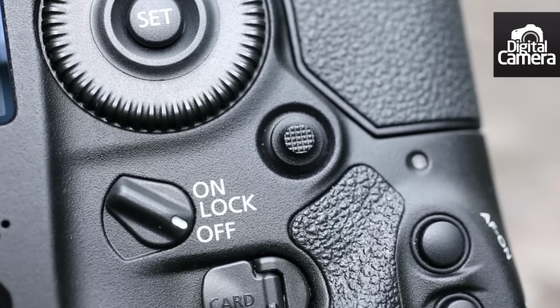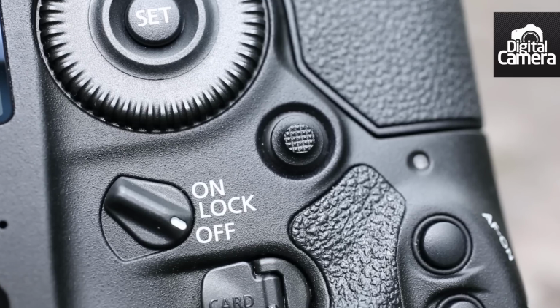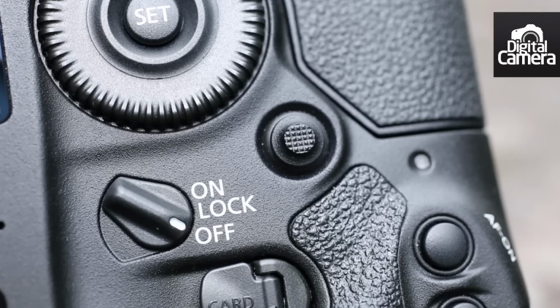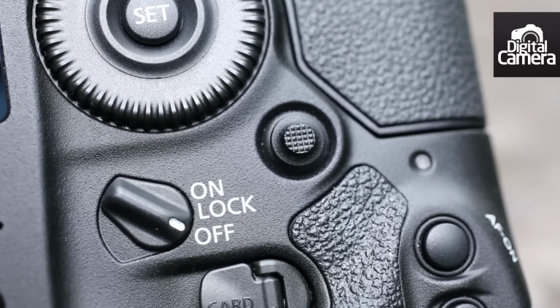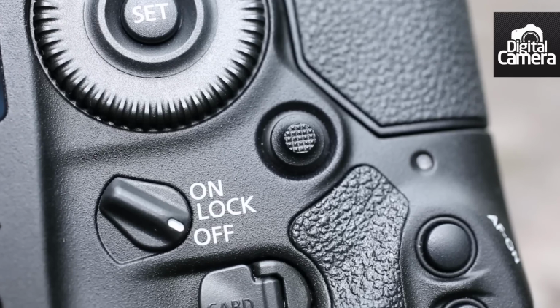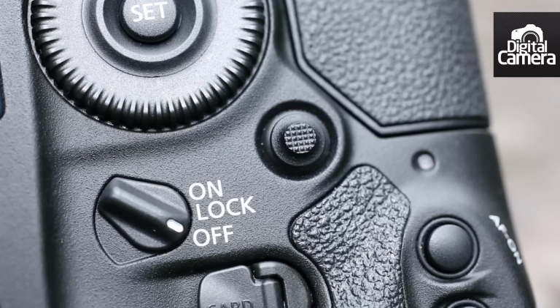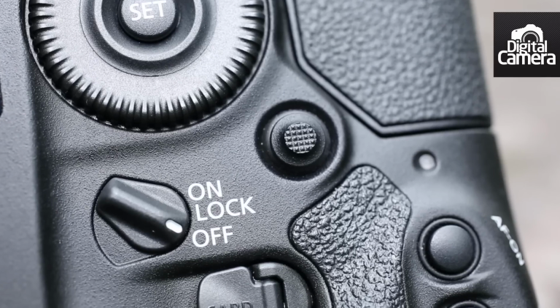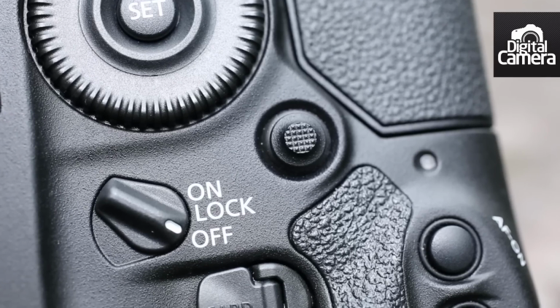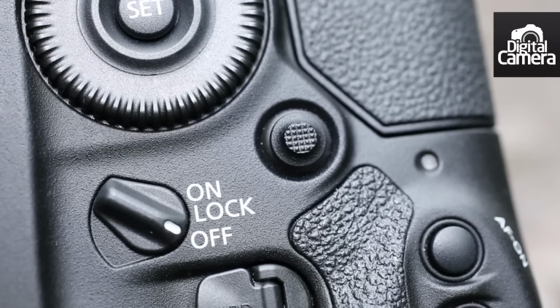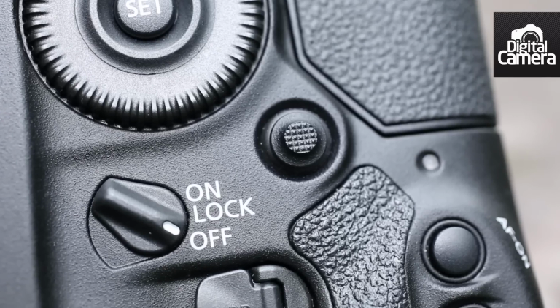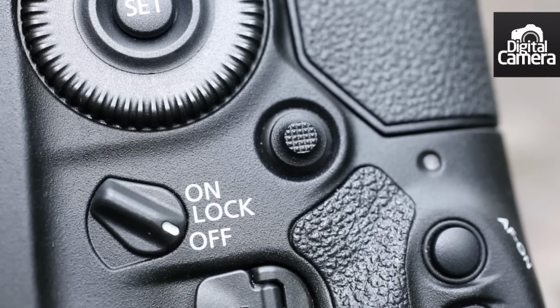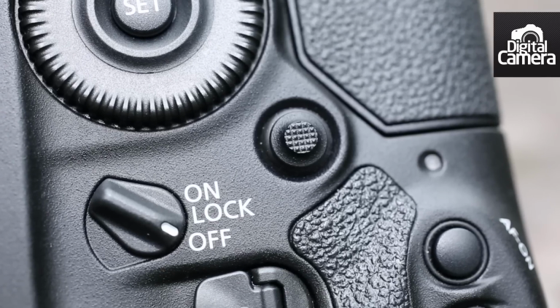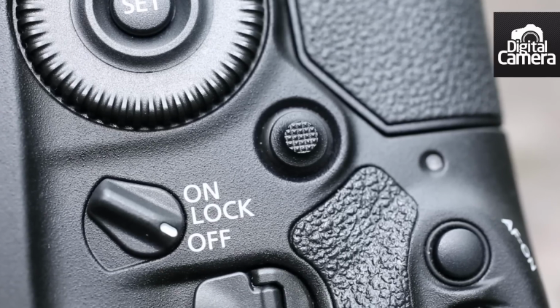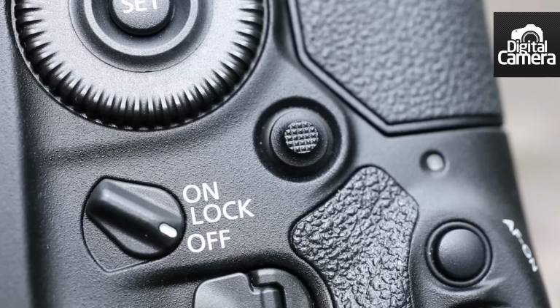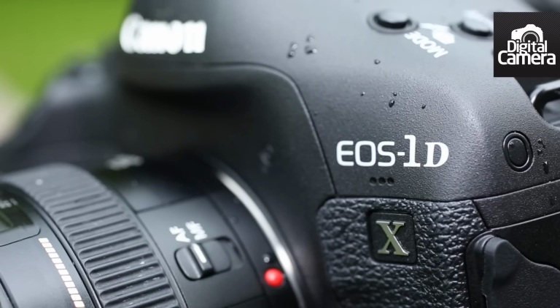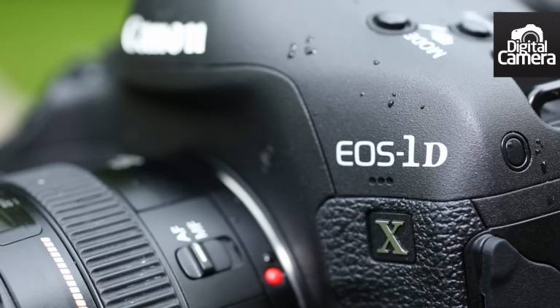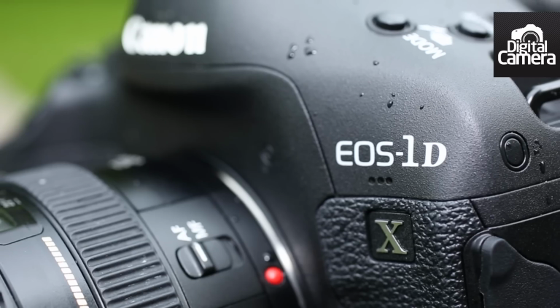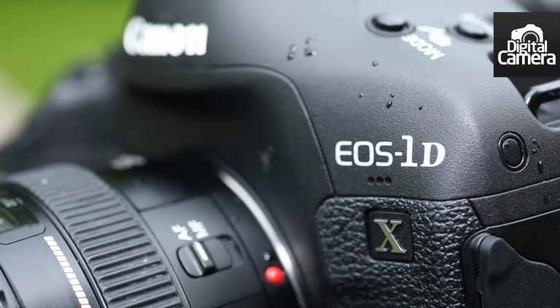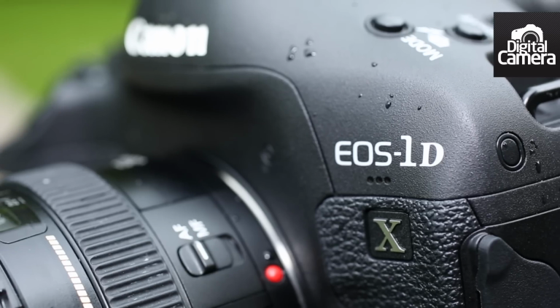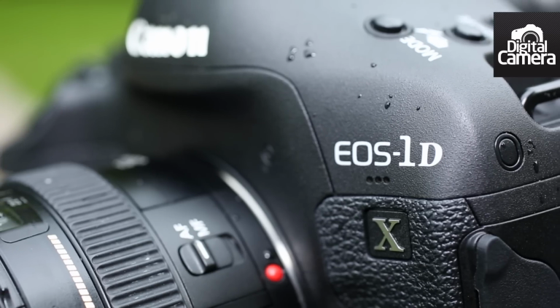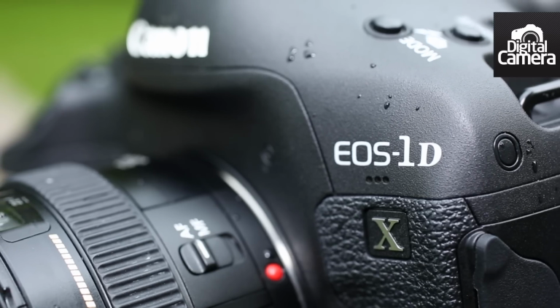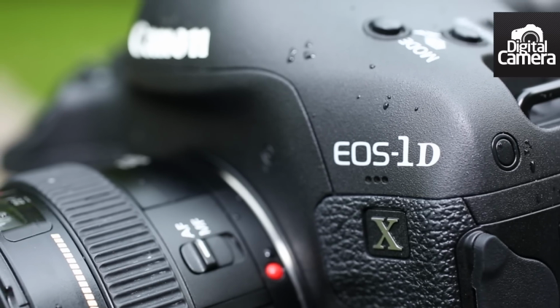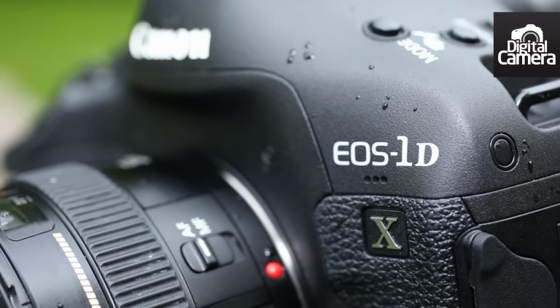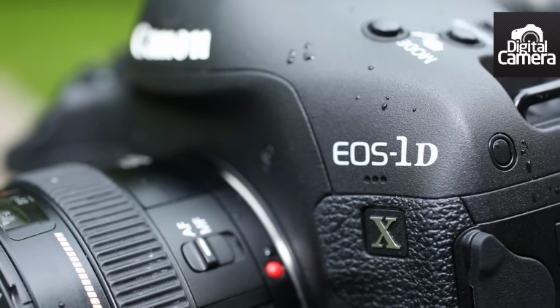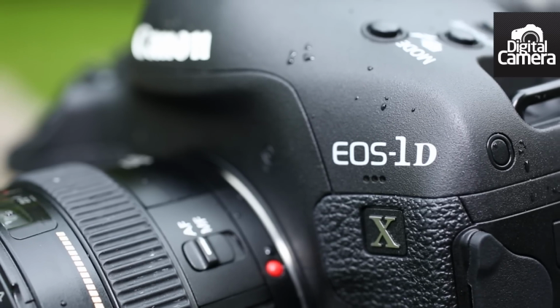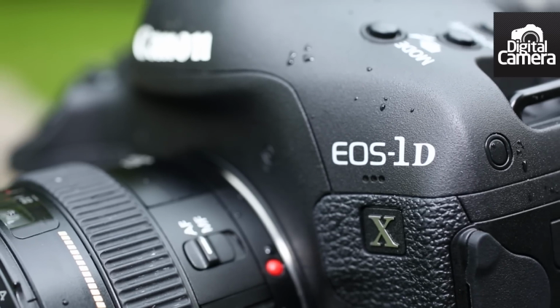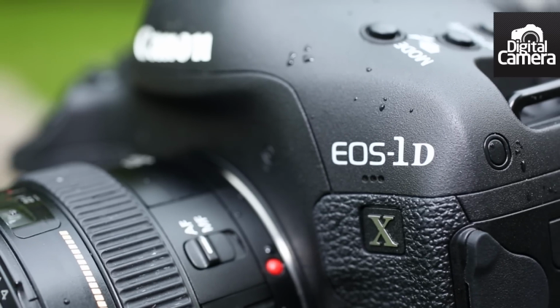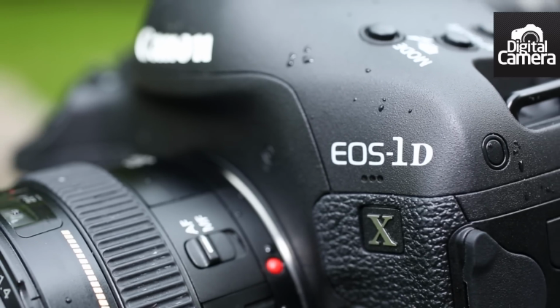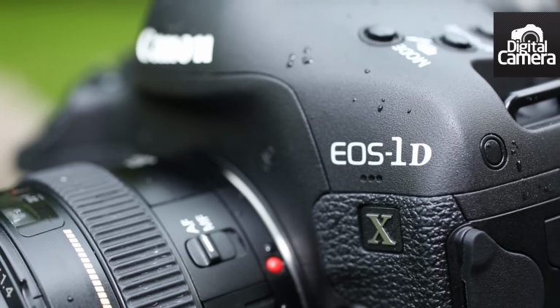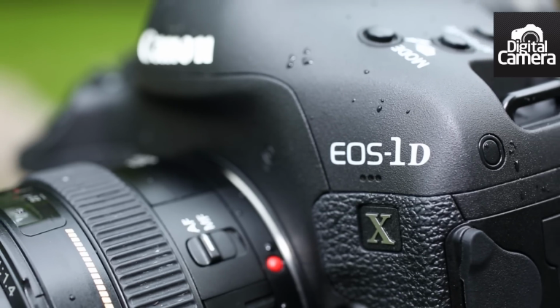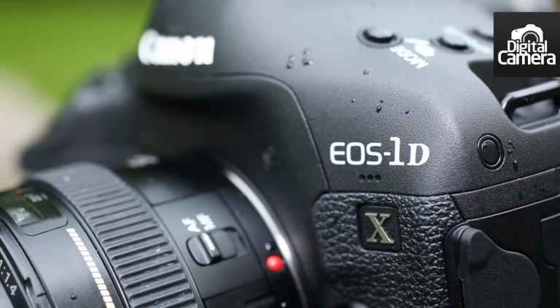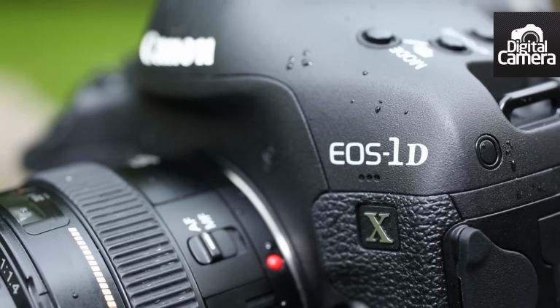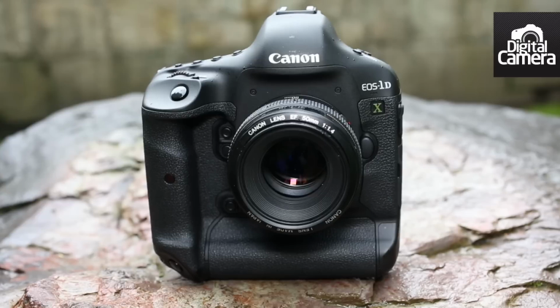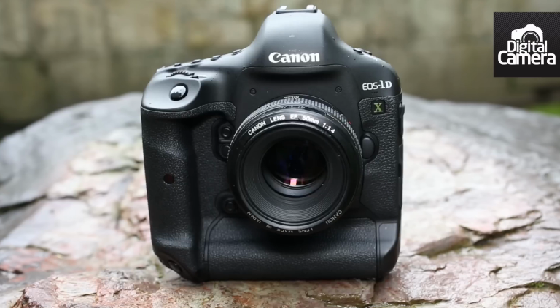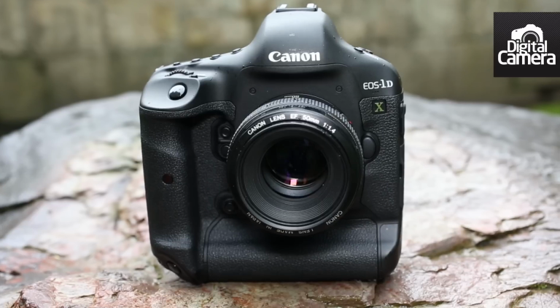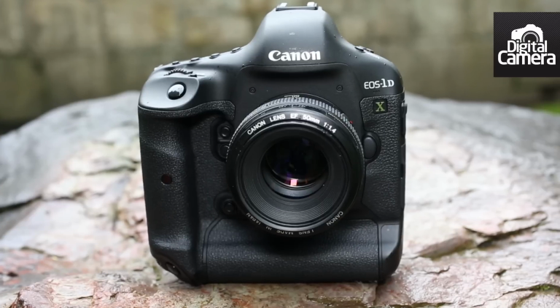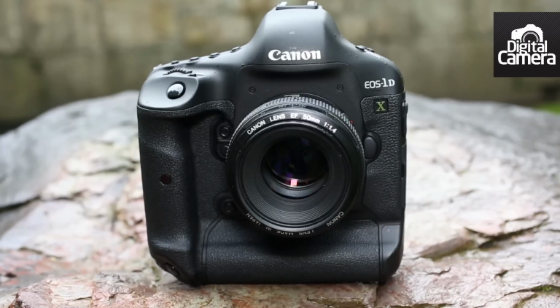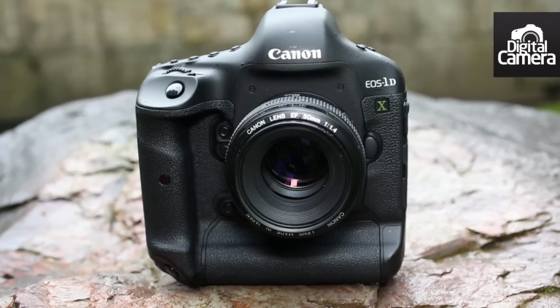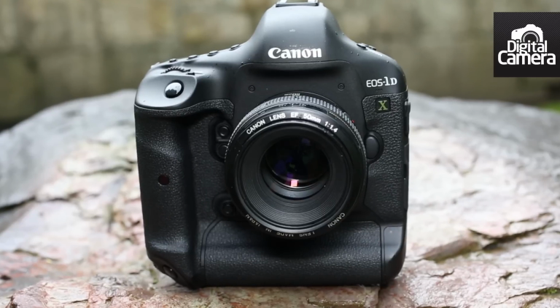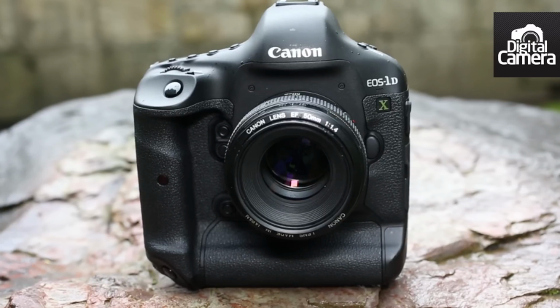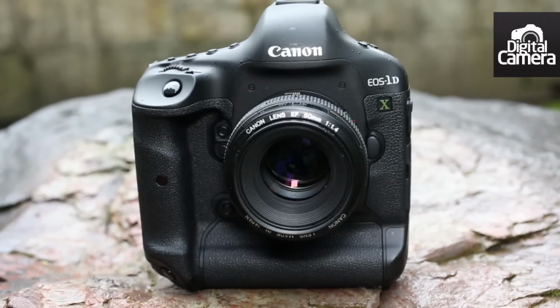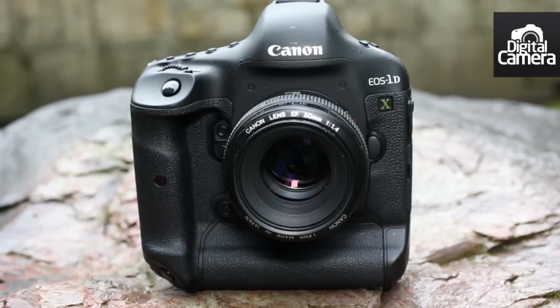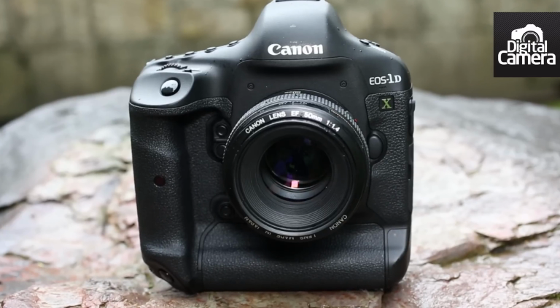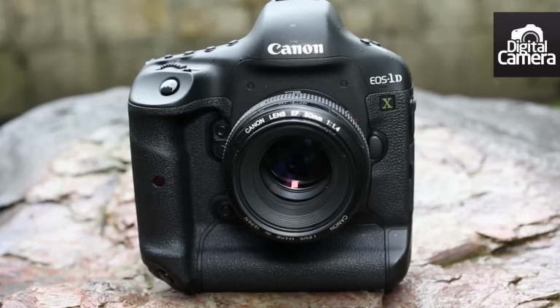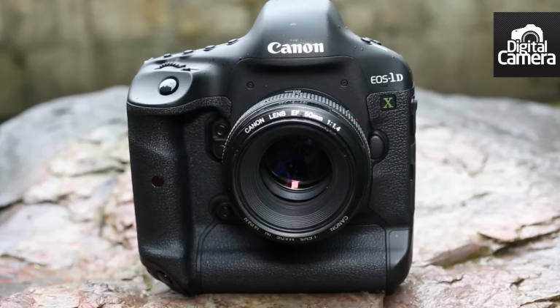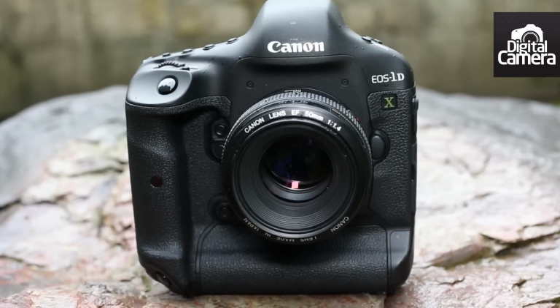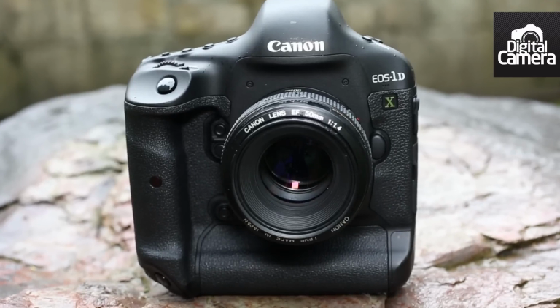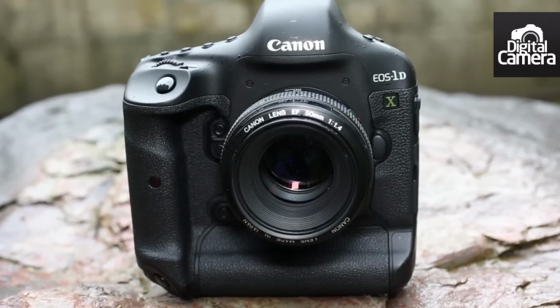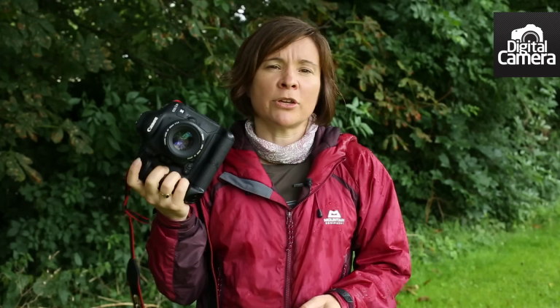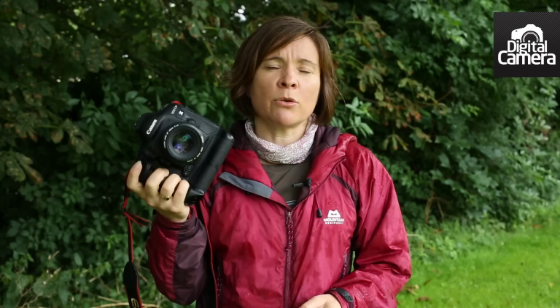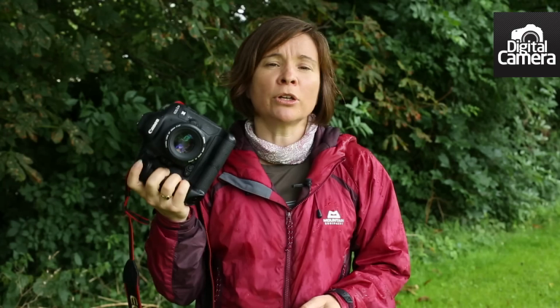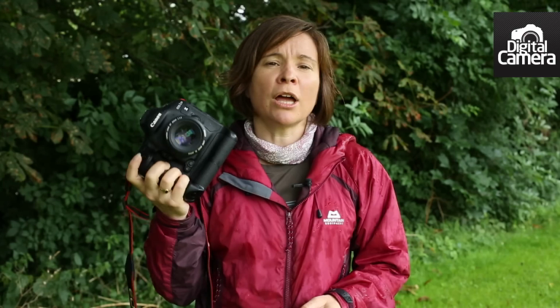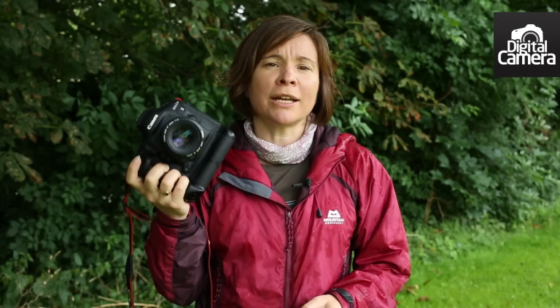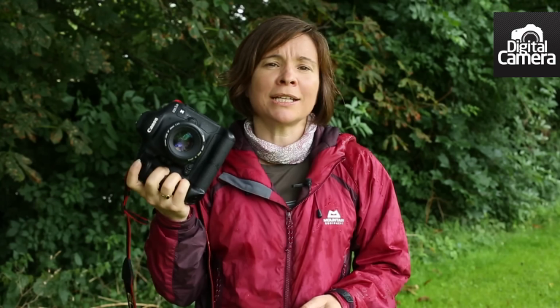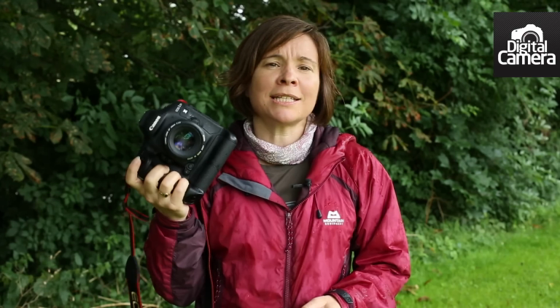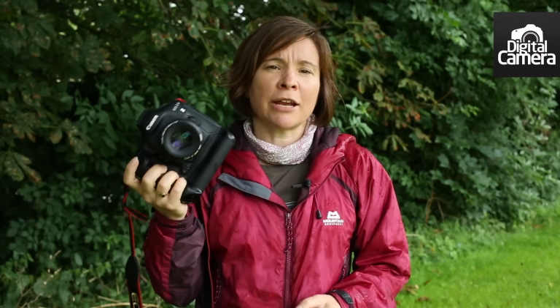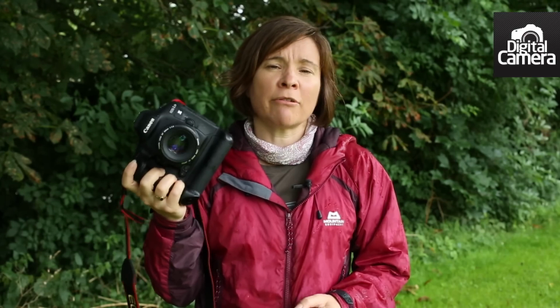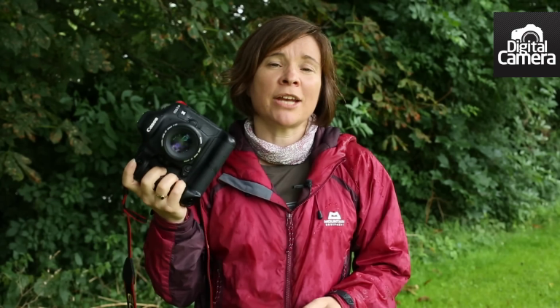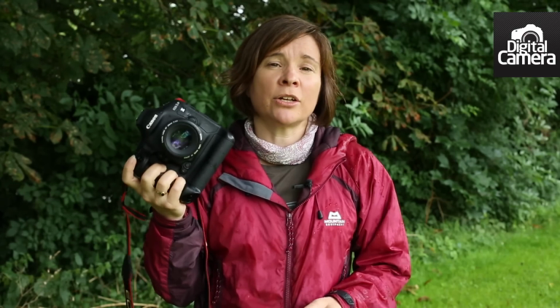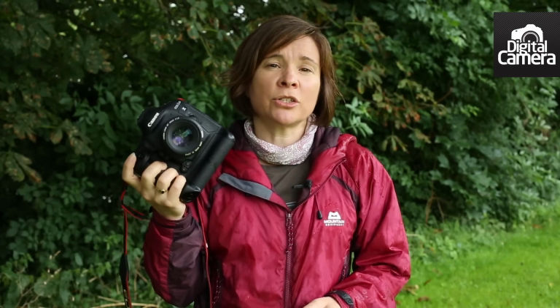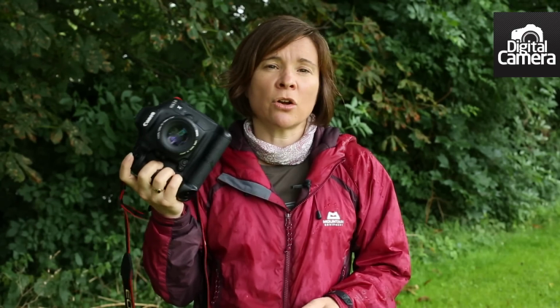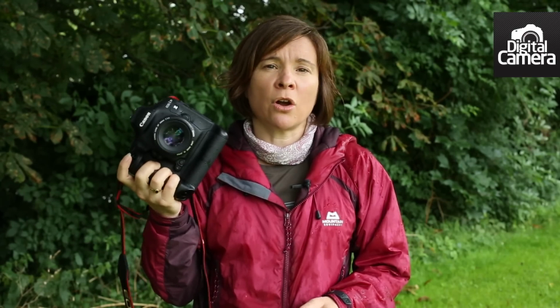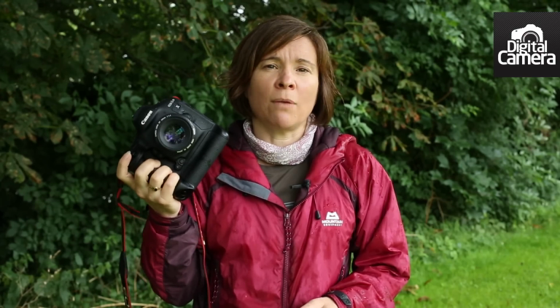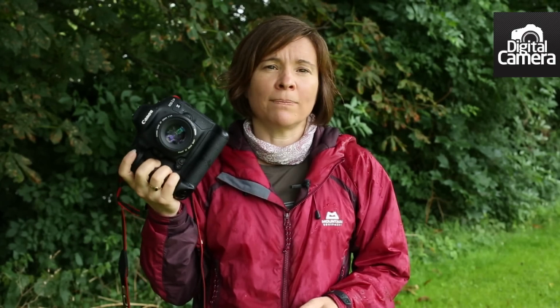All things considered, the 1DX is an excellent if expensive camera. For more details, take a look at our review online at techradar.com.